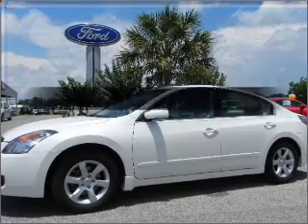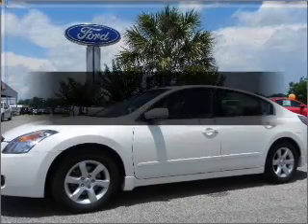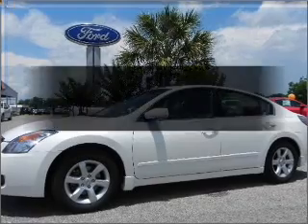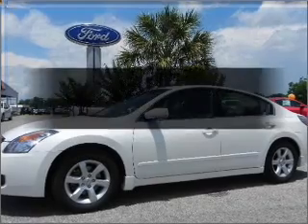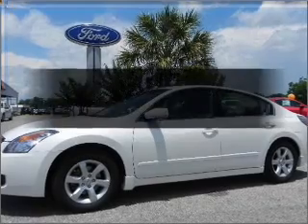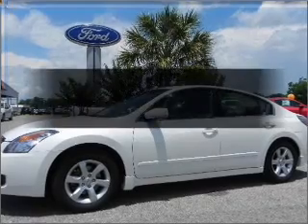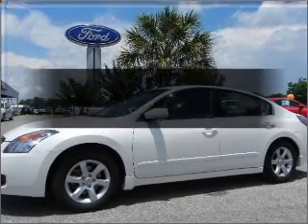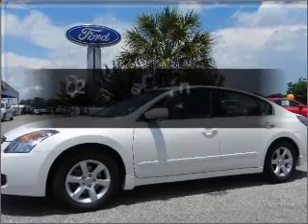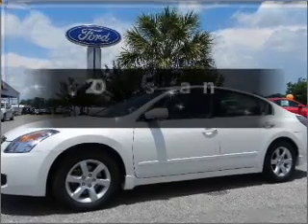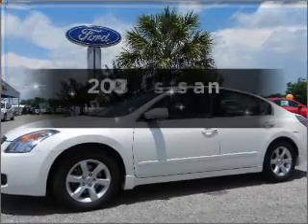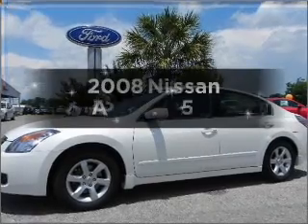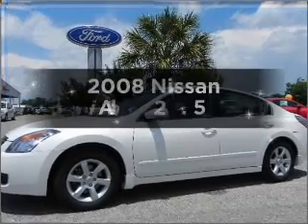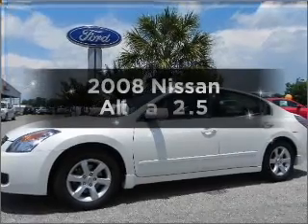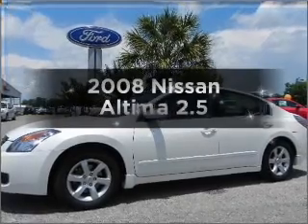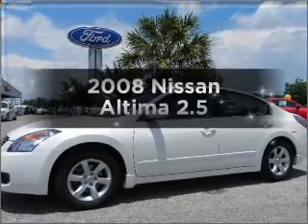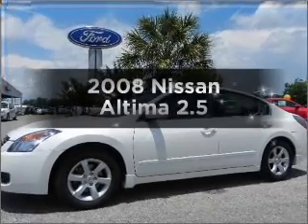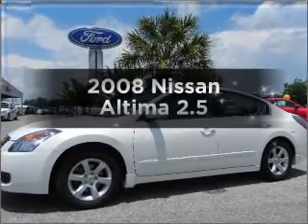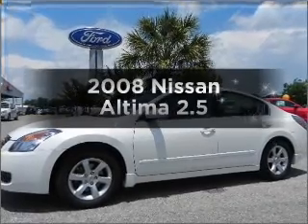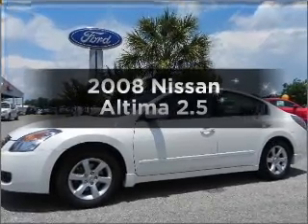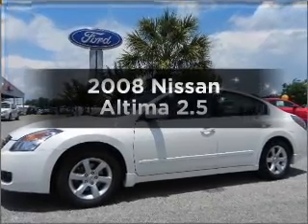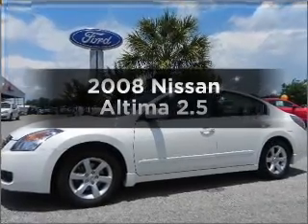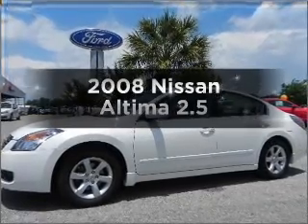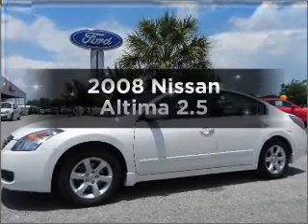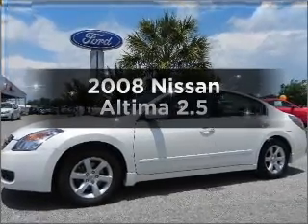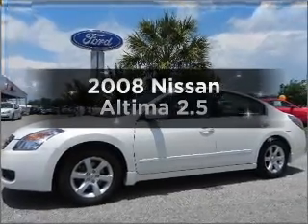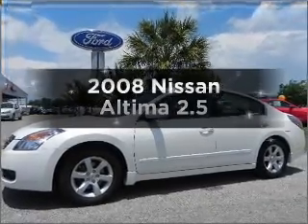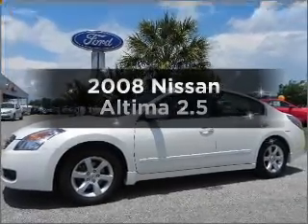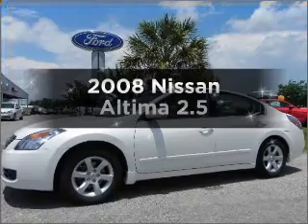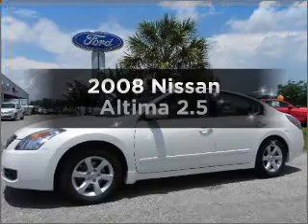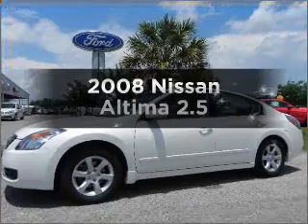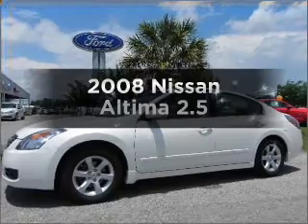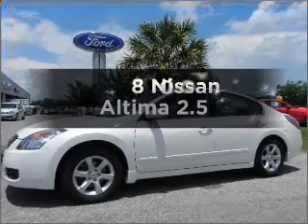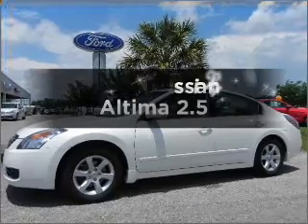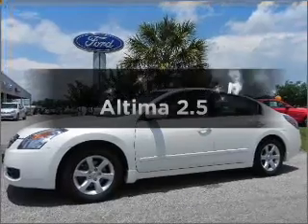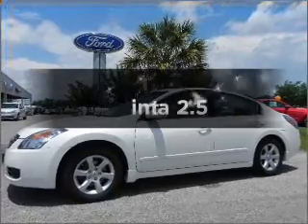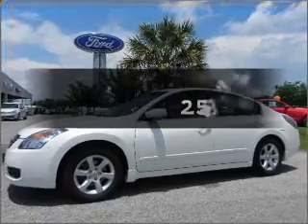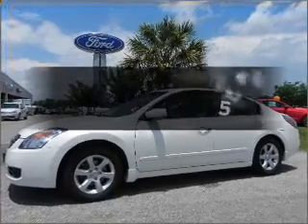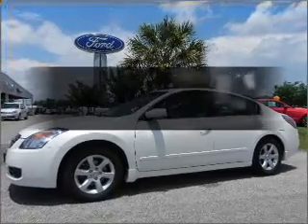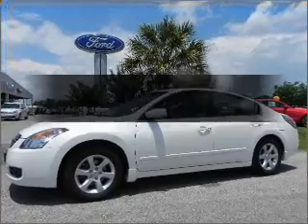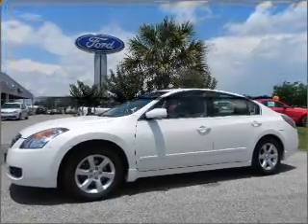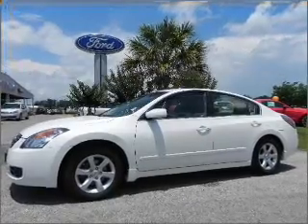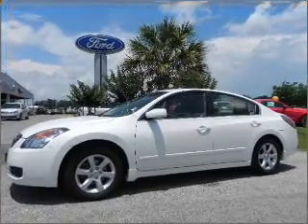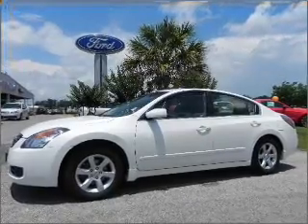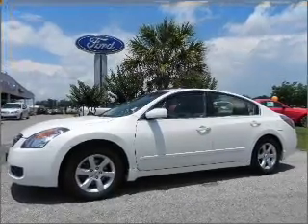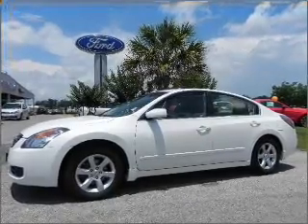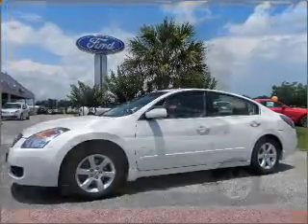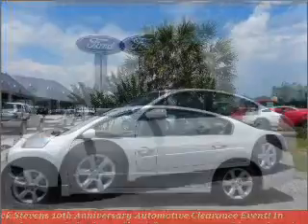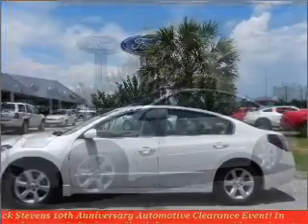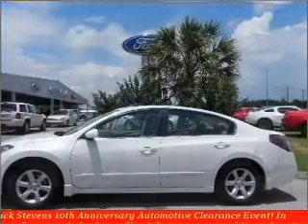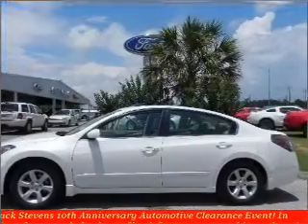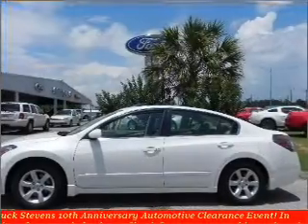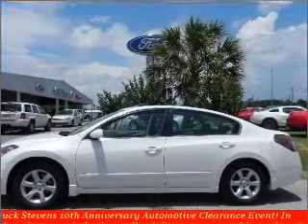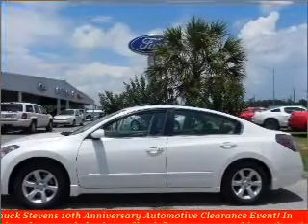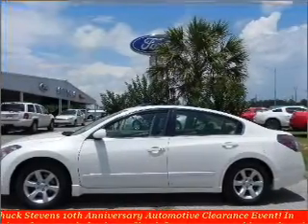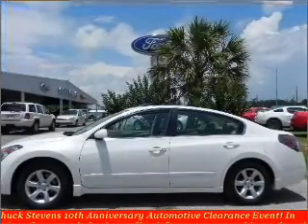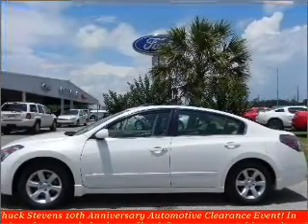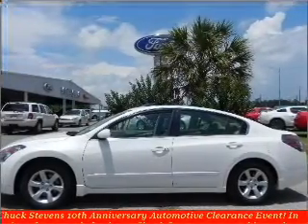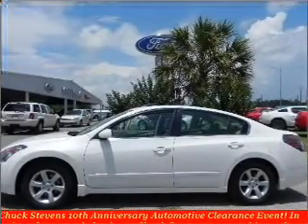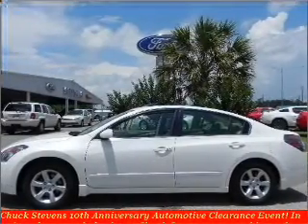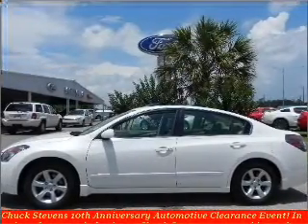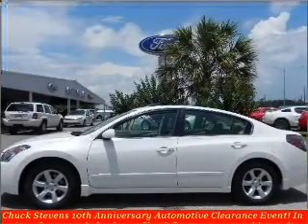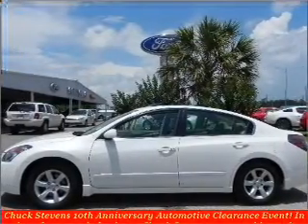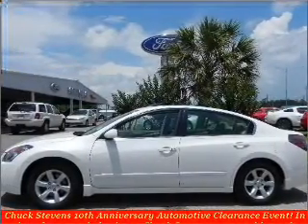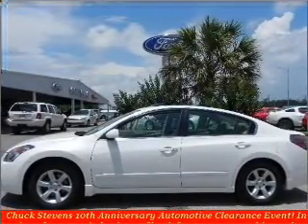Get noticed in this 2008 Nissan Altima. This is the set of wheels you've been looking for.